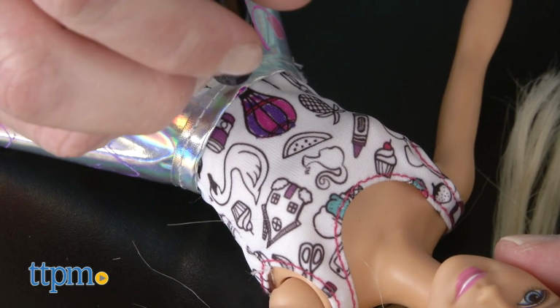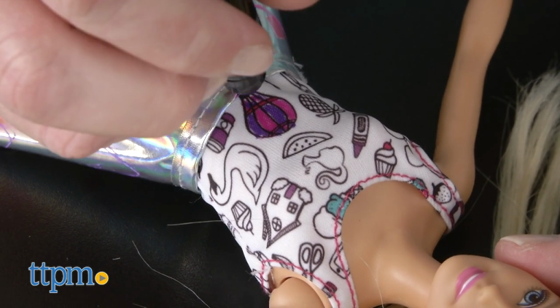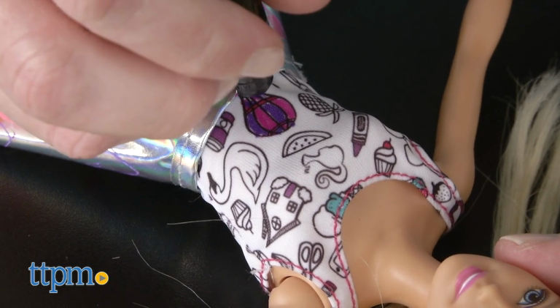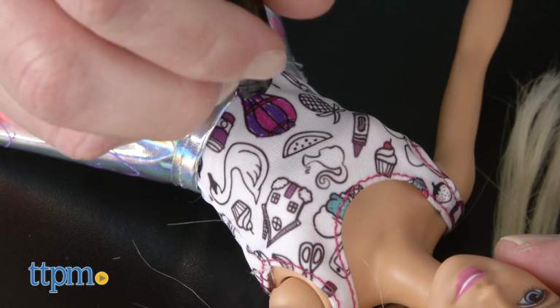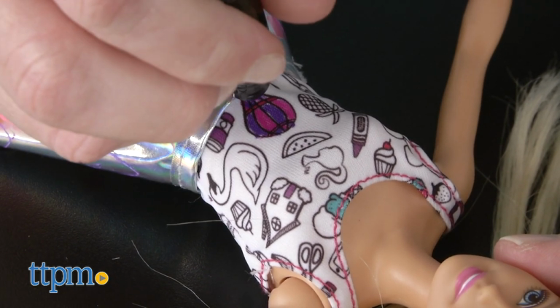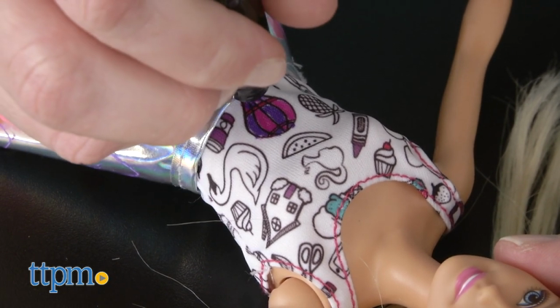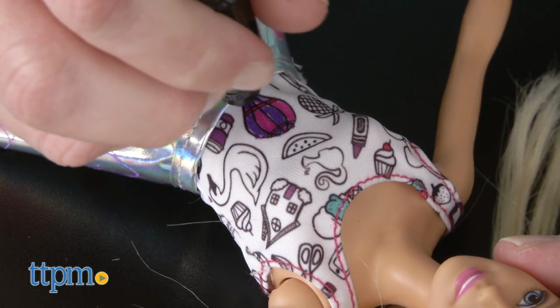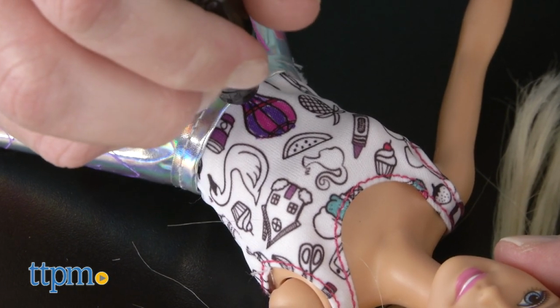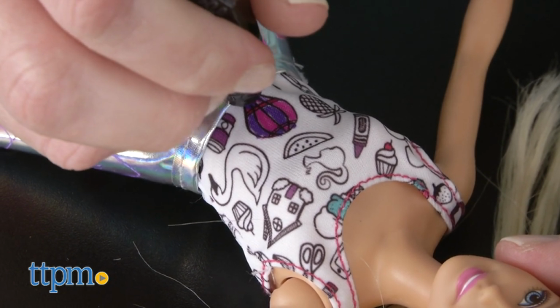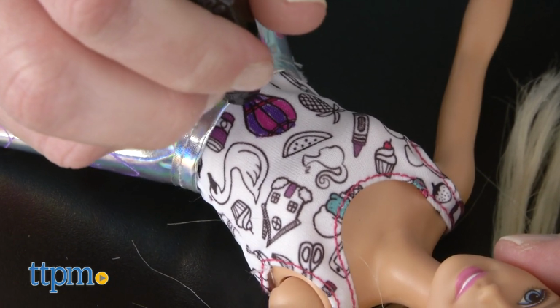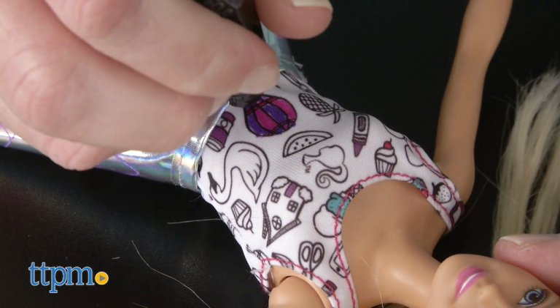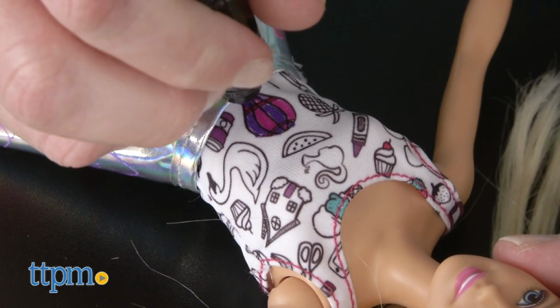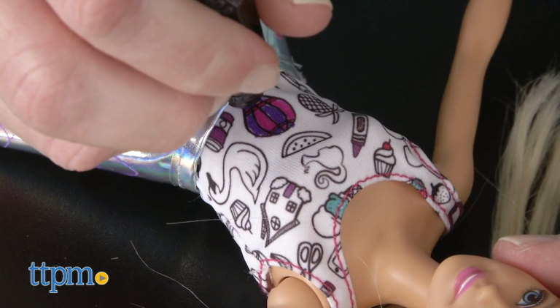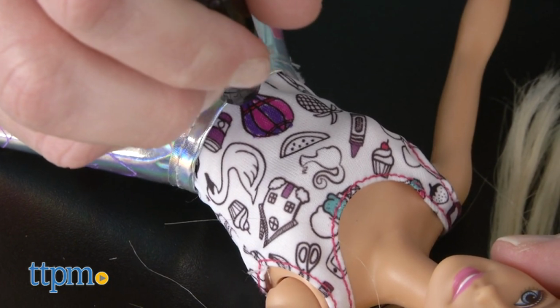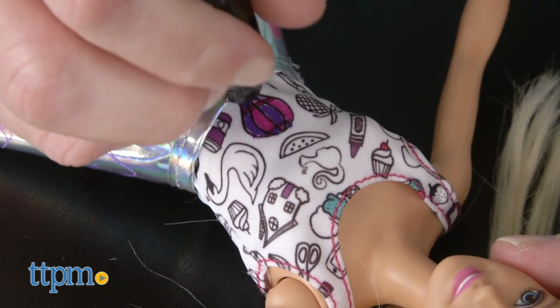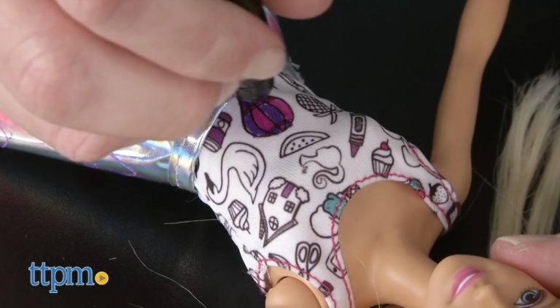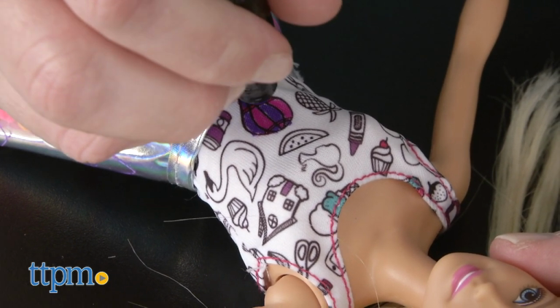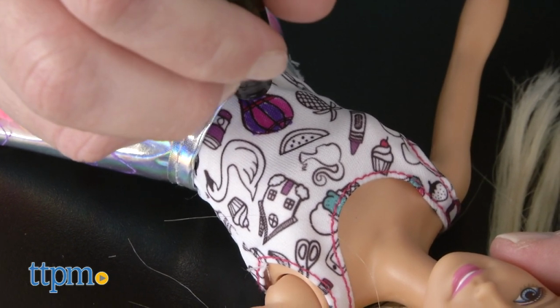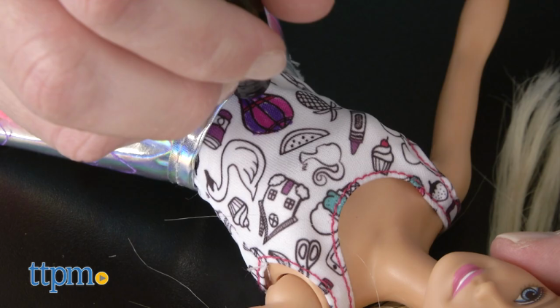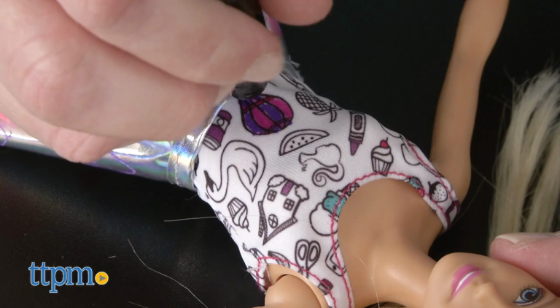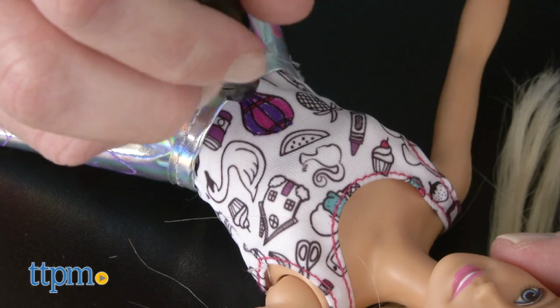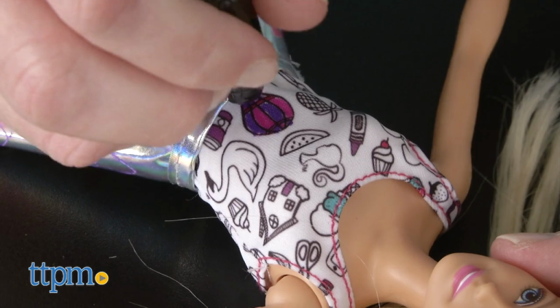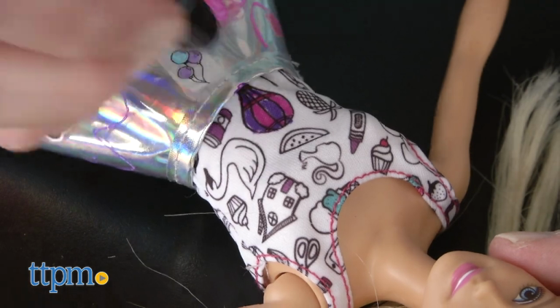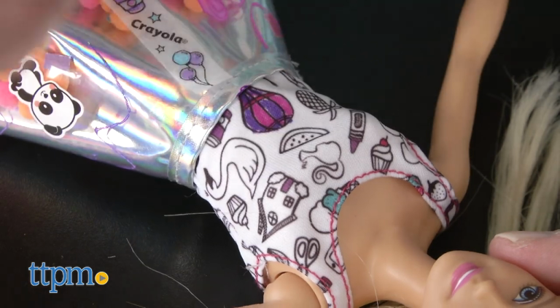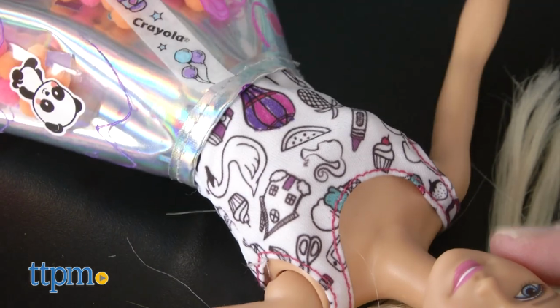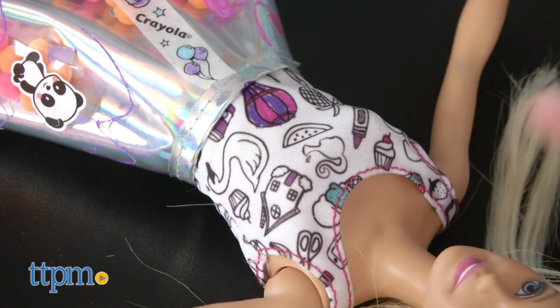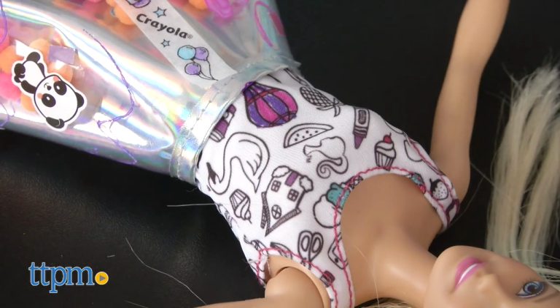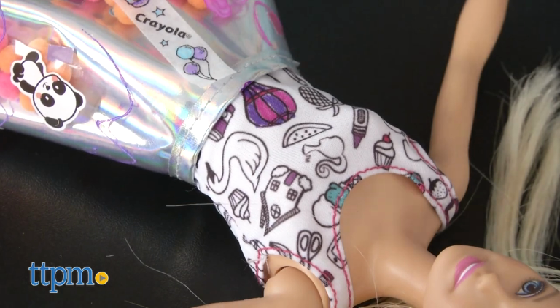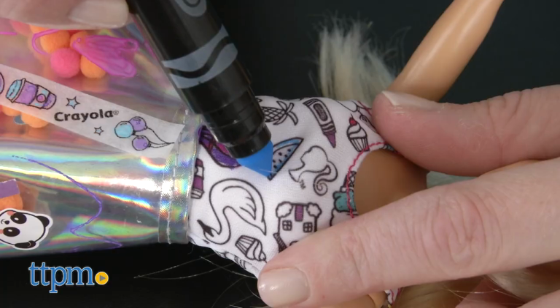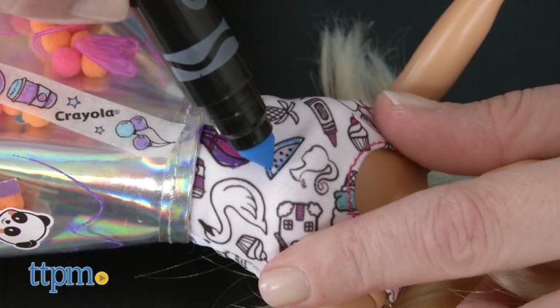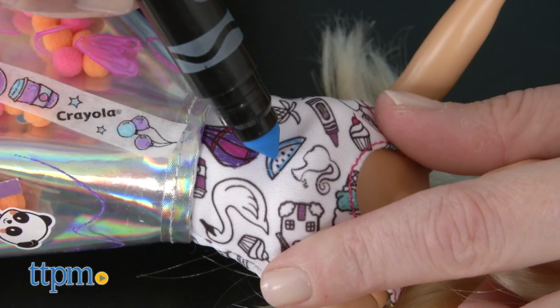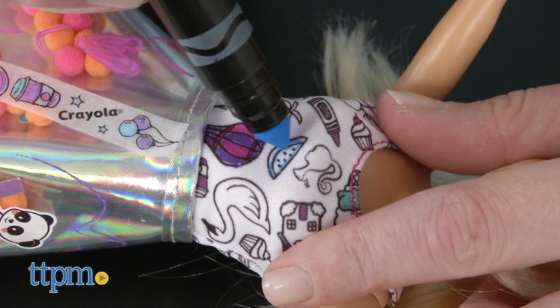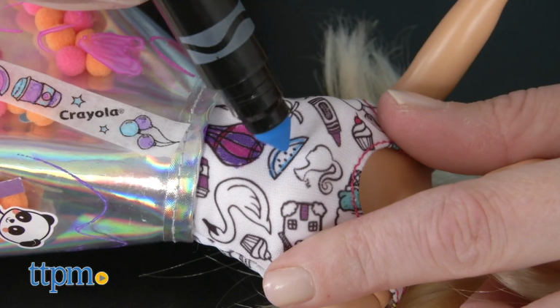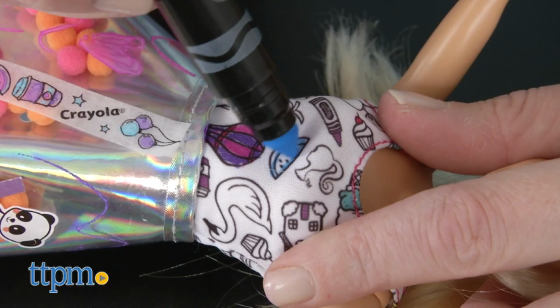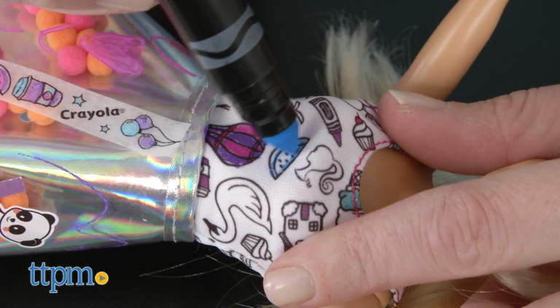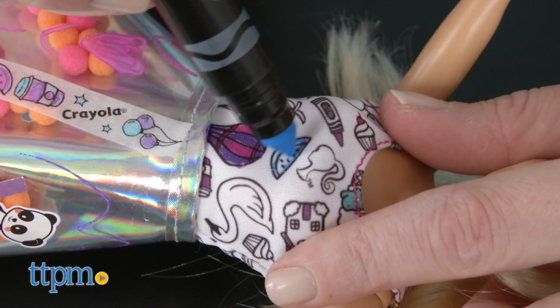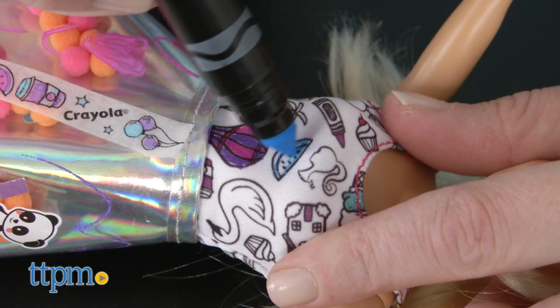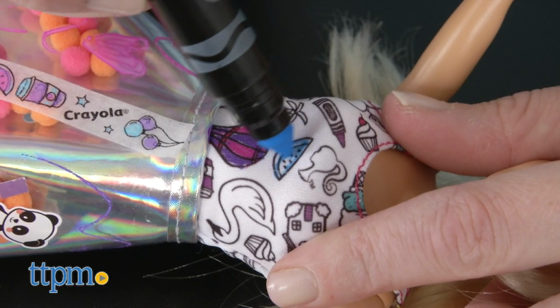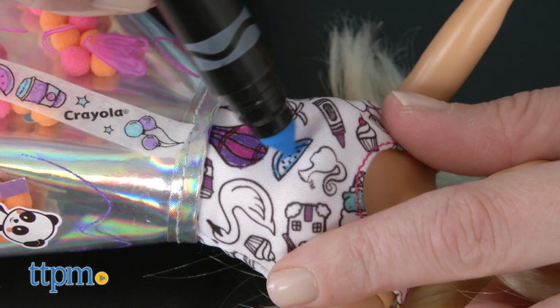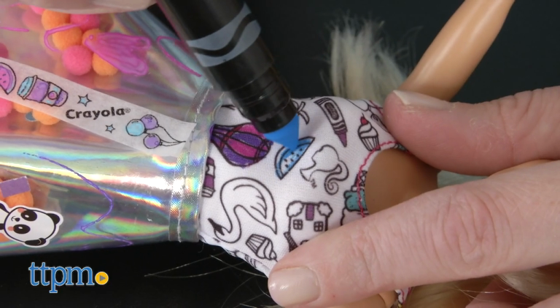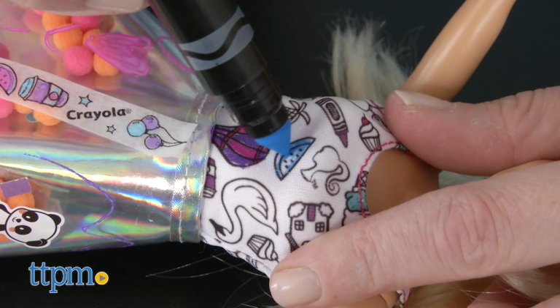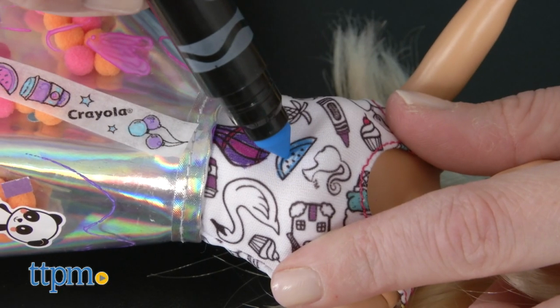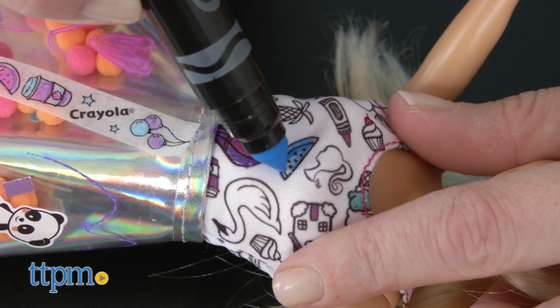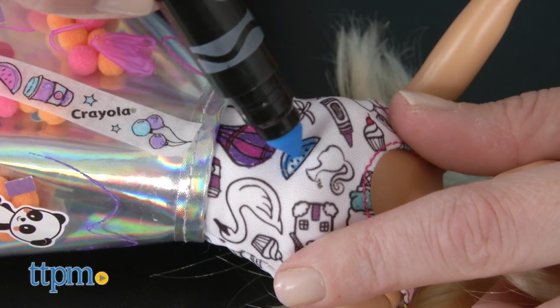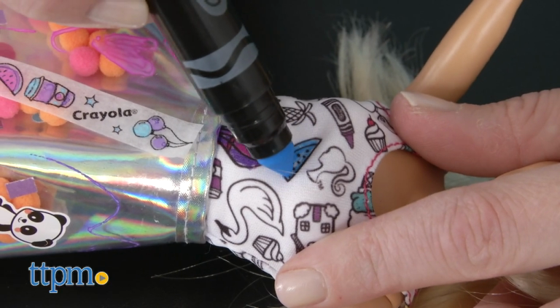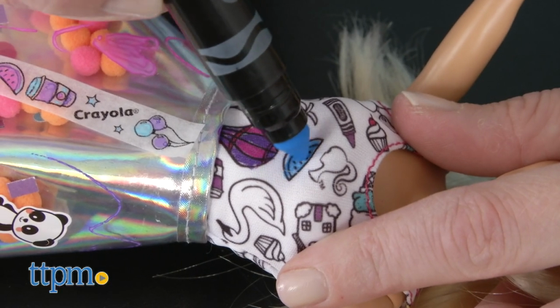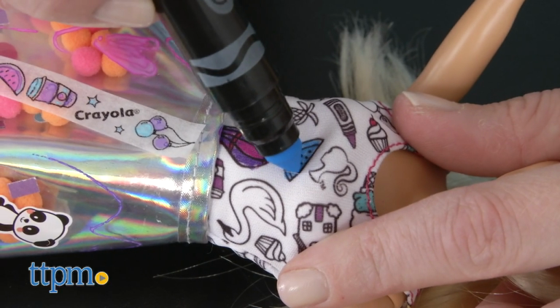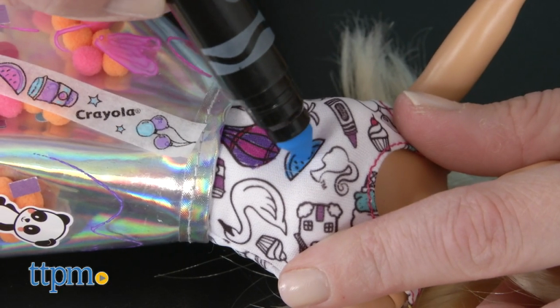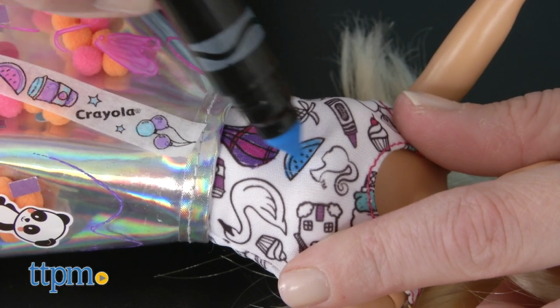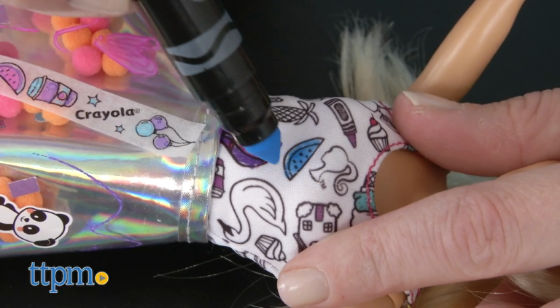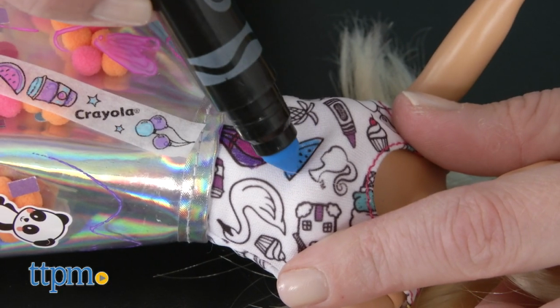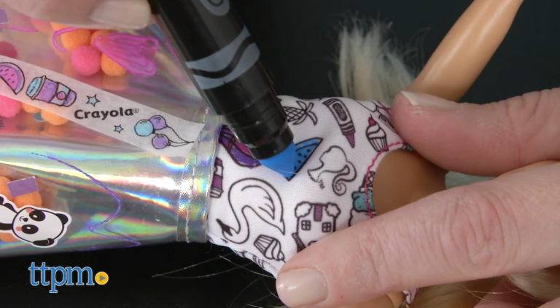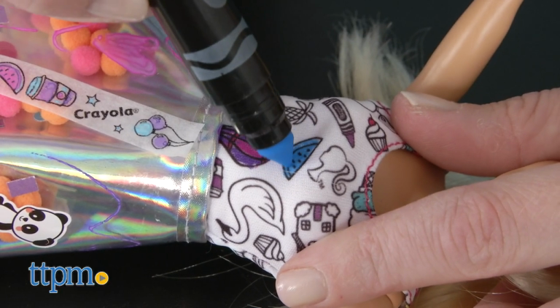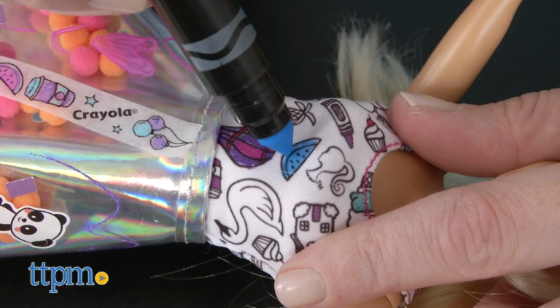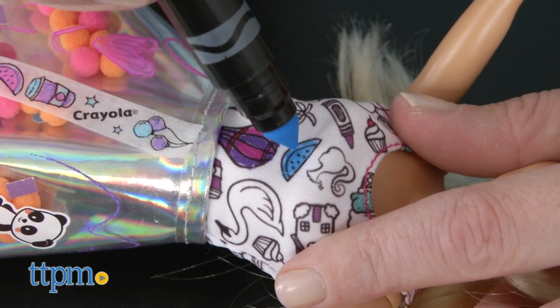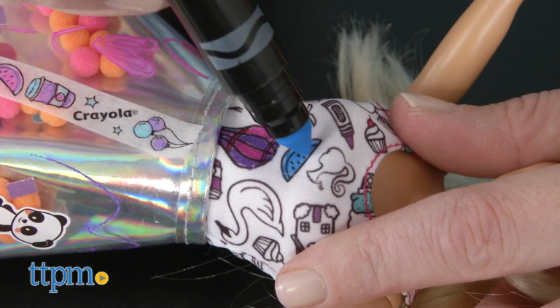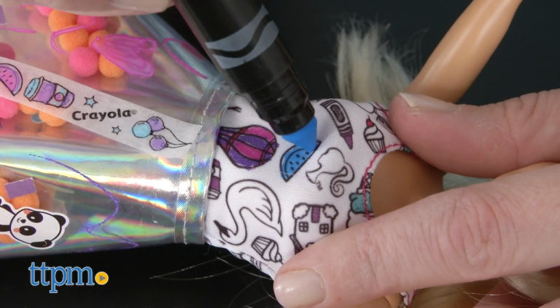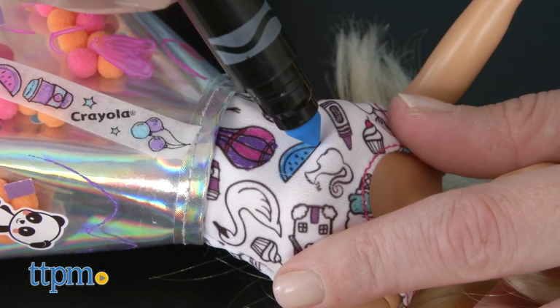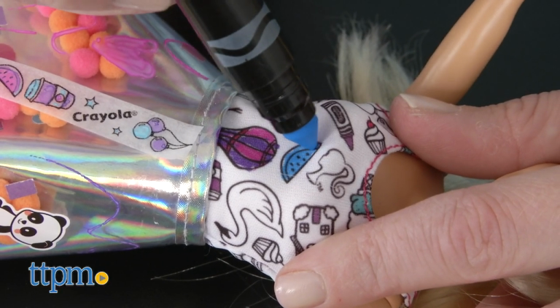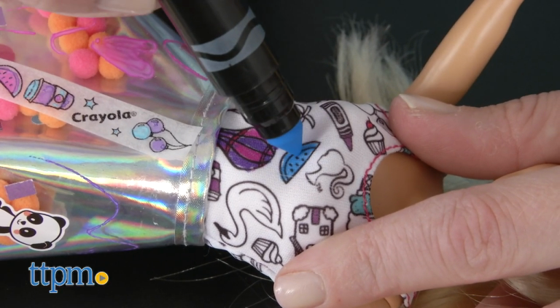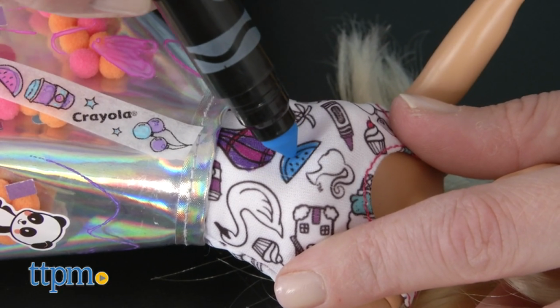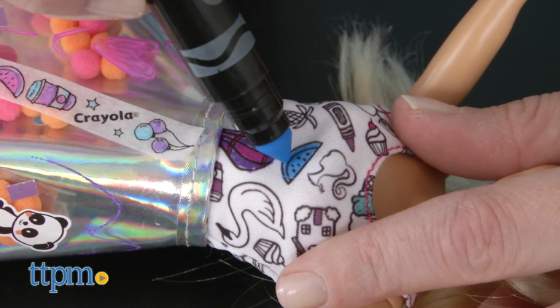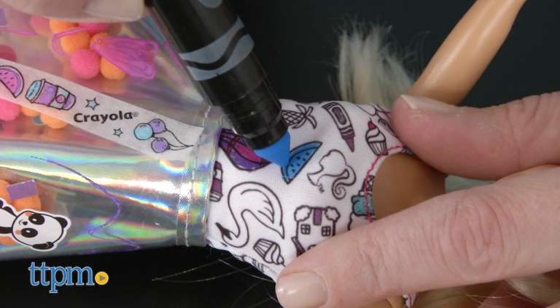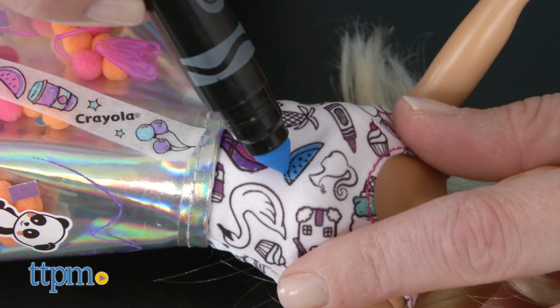Barbie's tank top can also be colored in with the markers. And all of the fashions are washable, so that kids can color them in a different way each time they play.